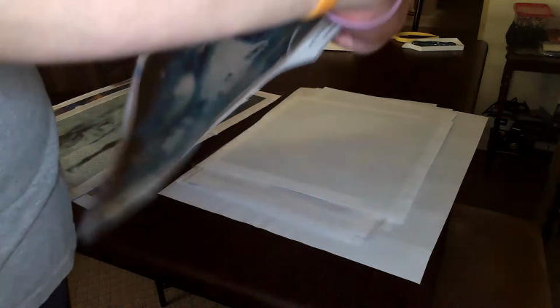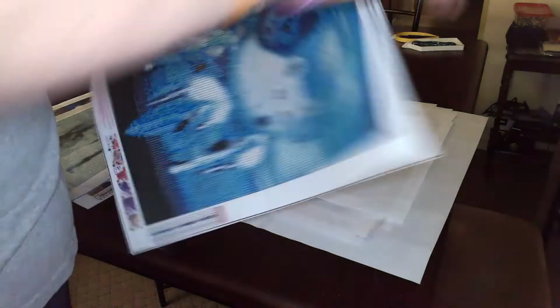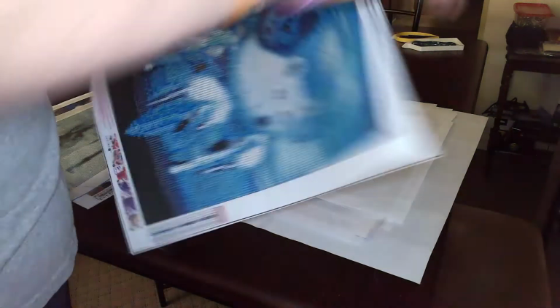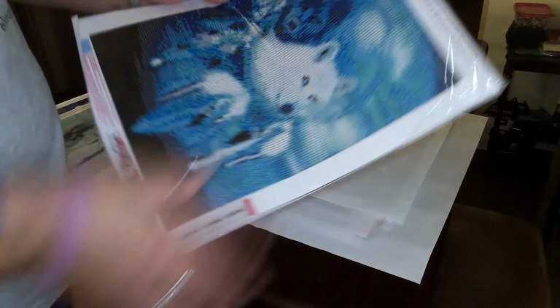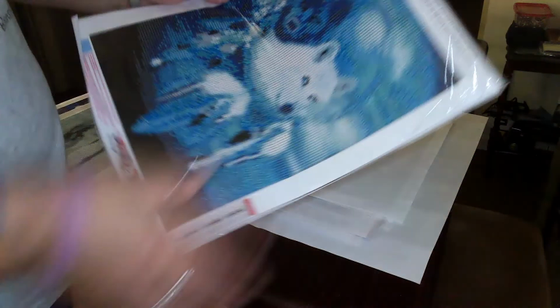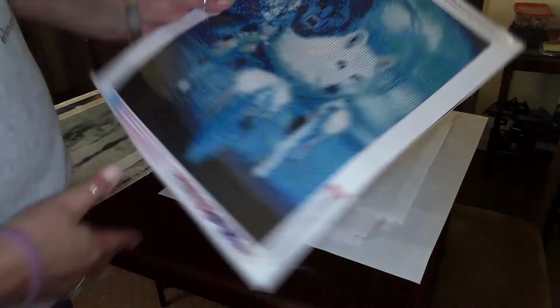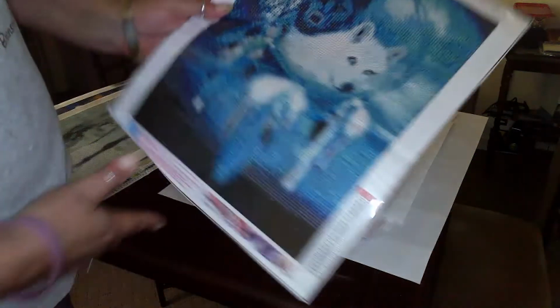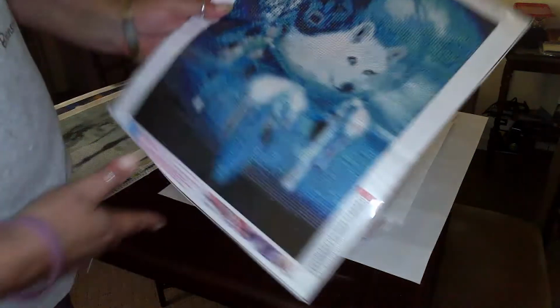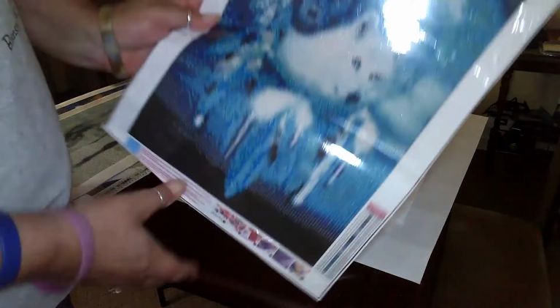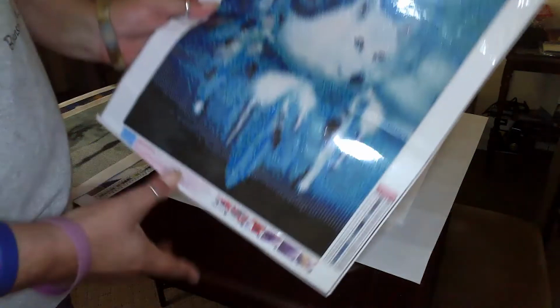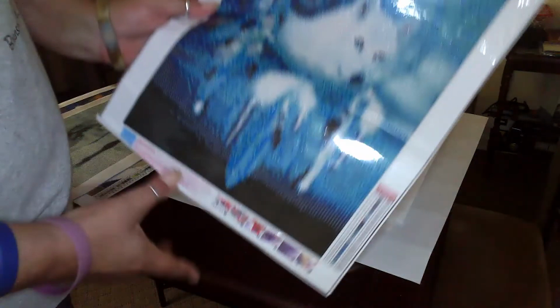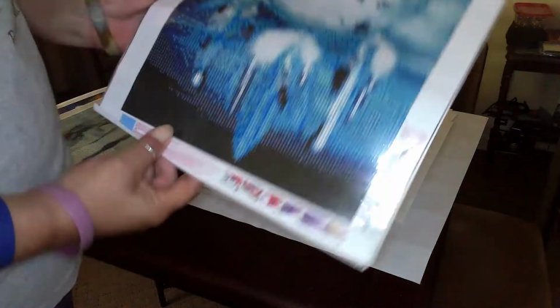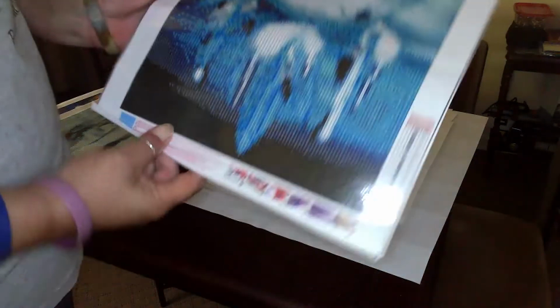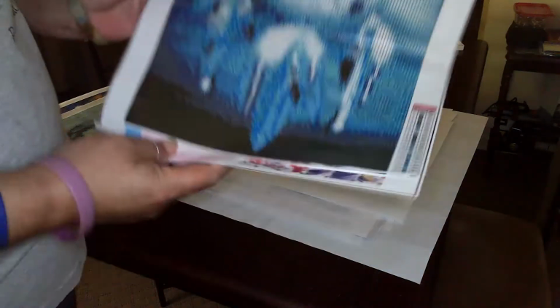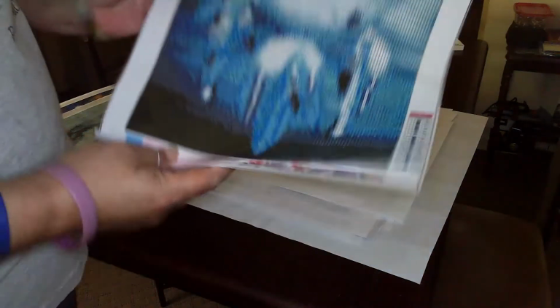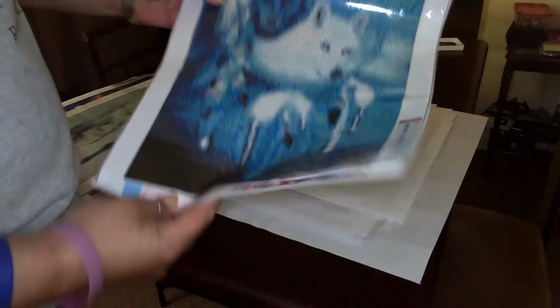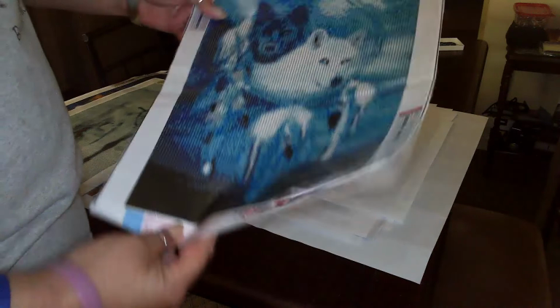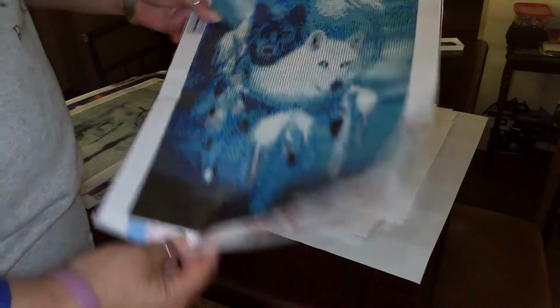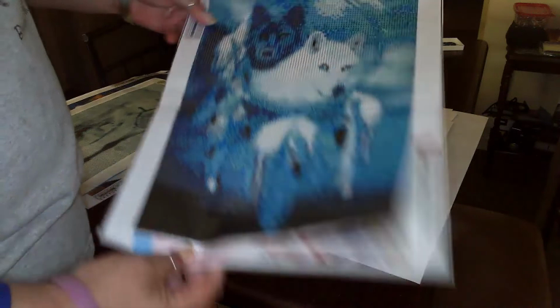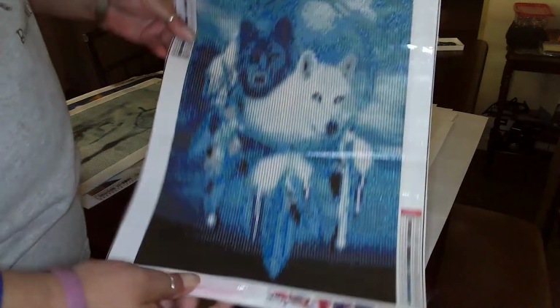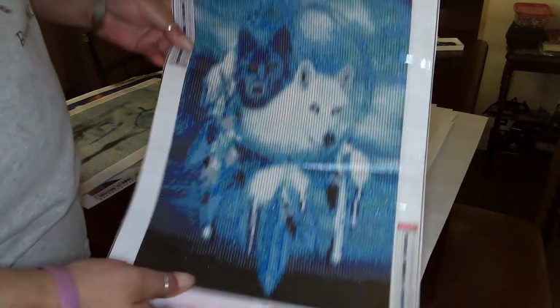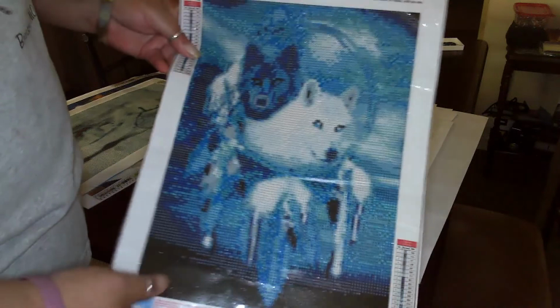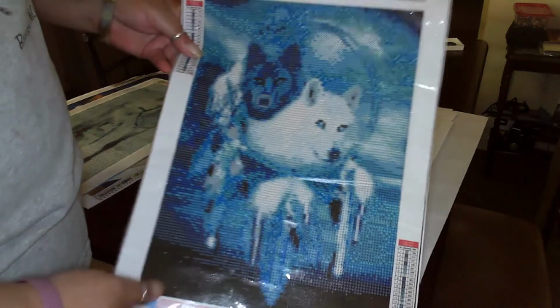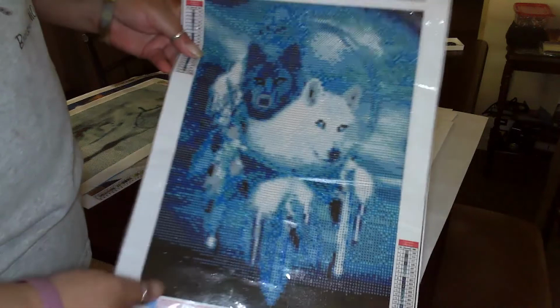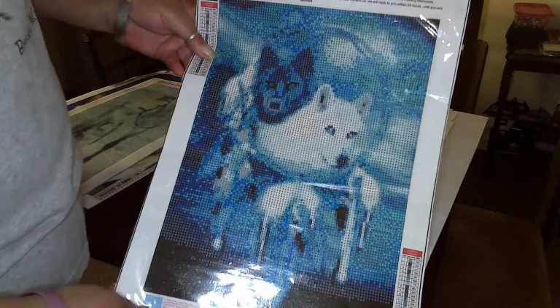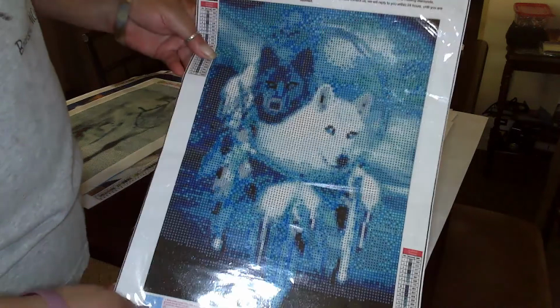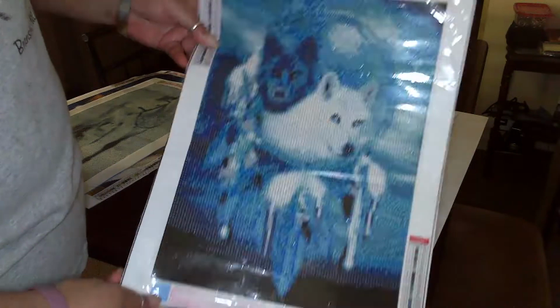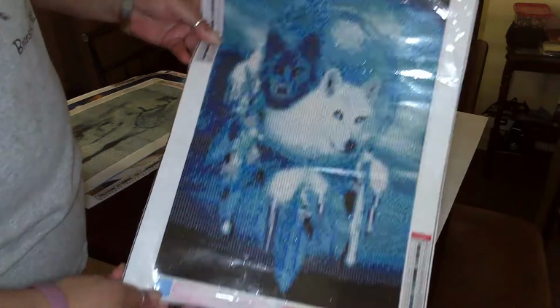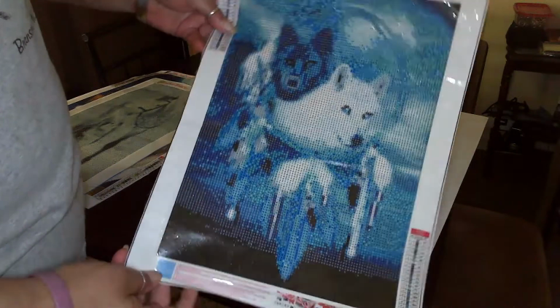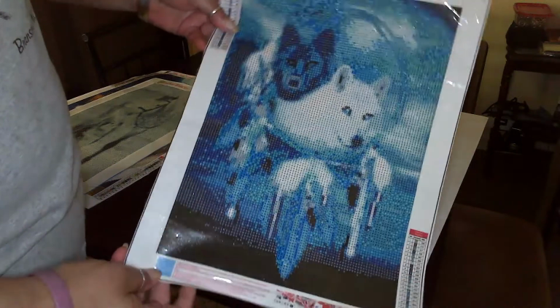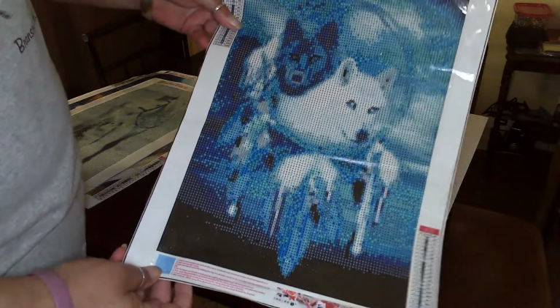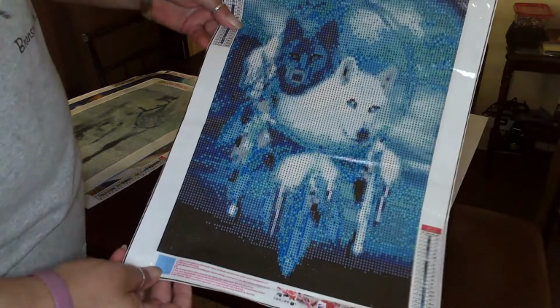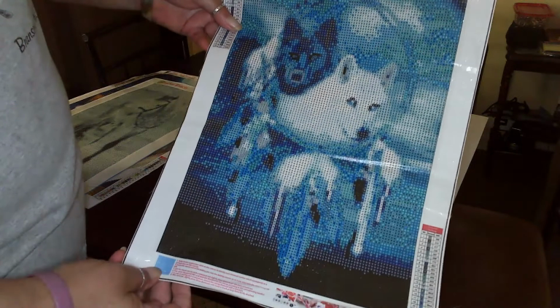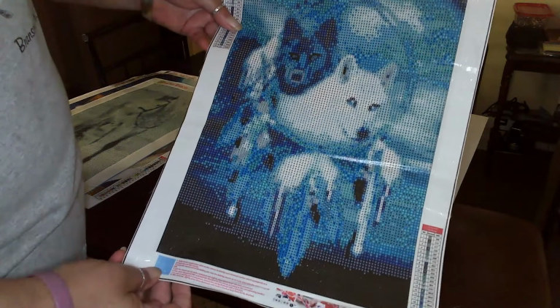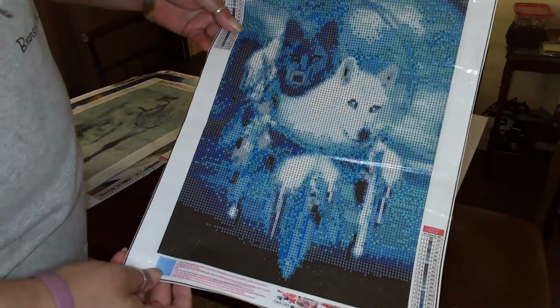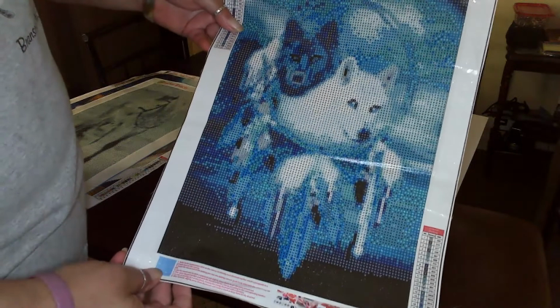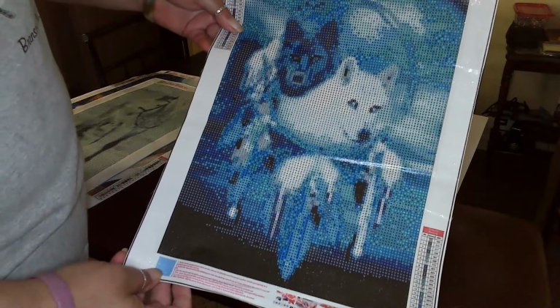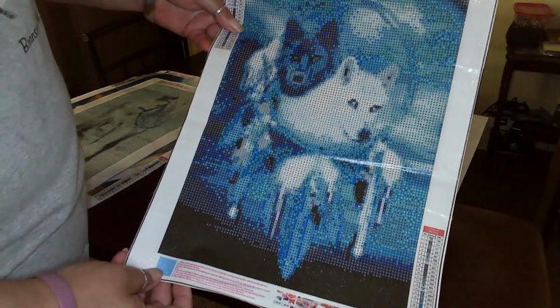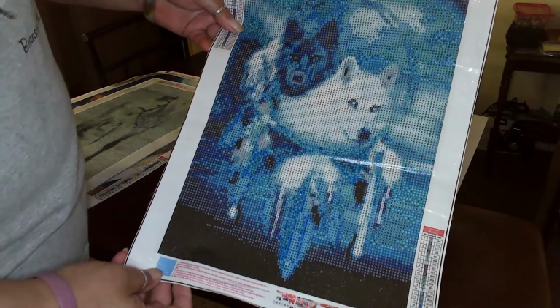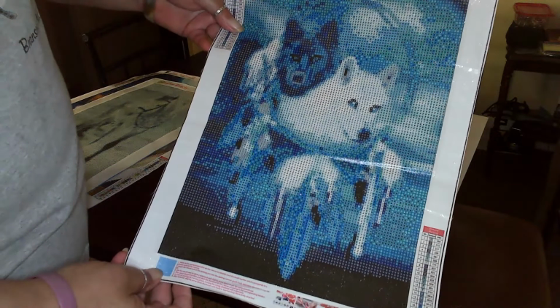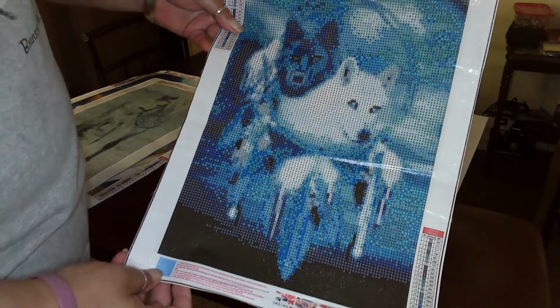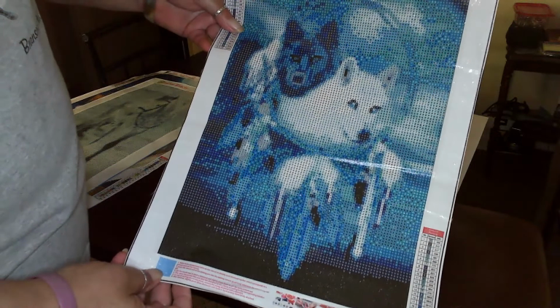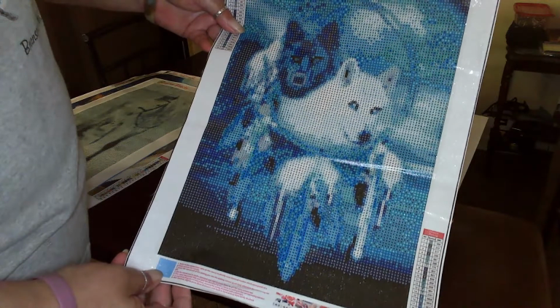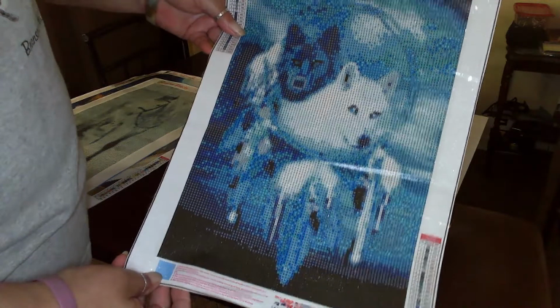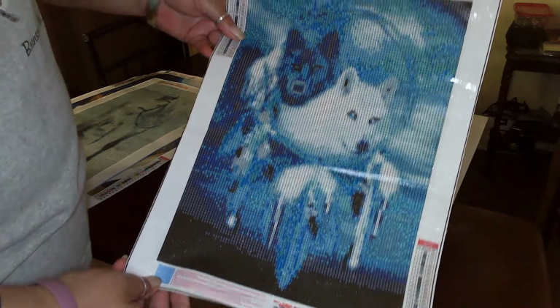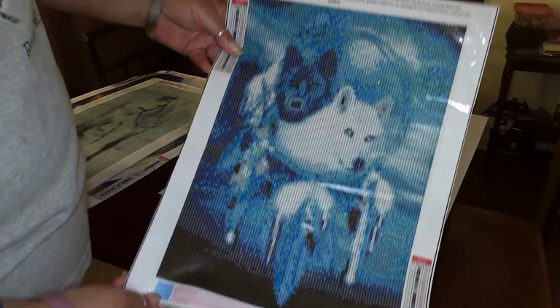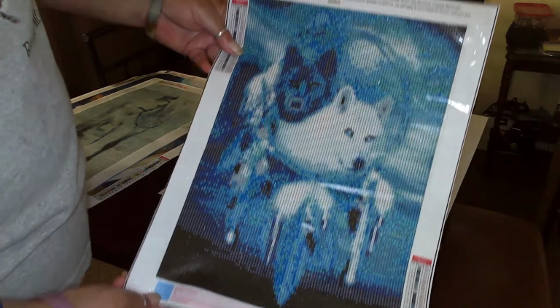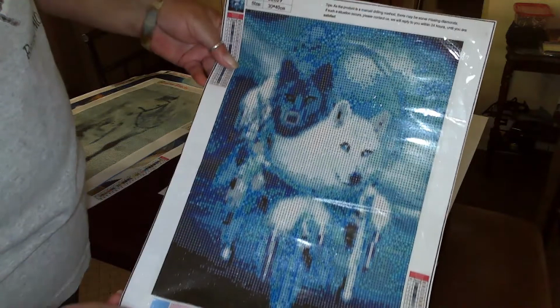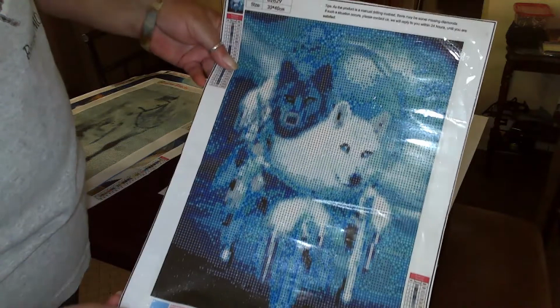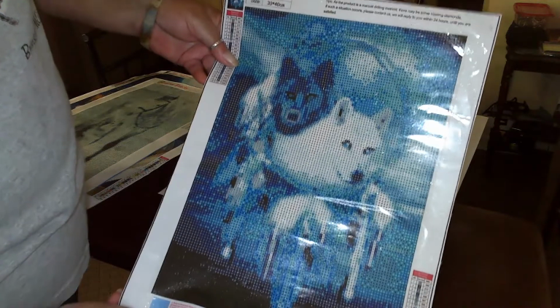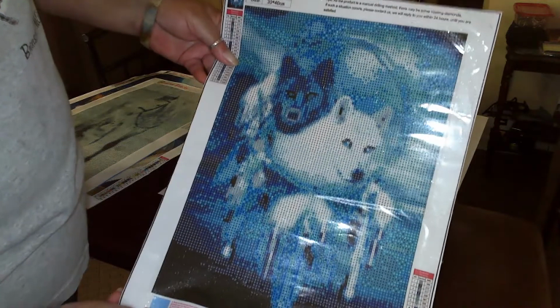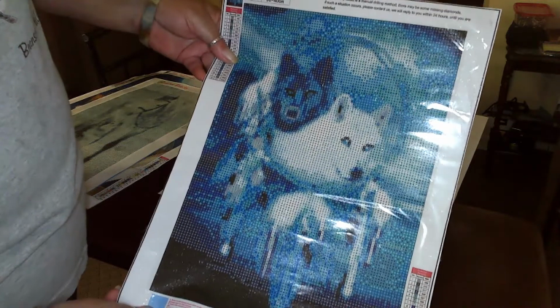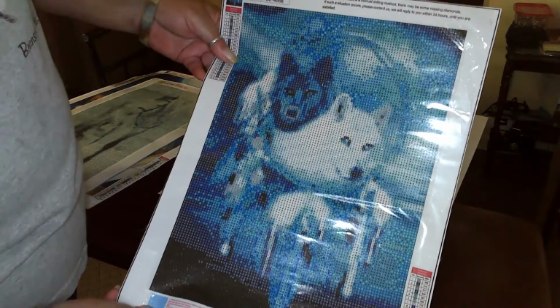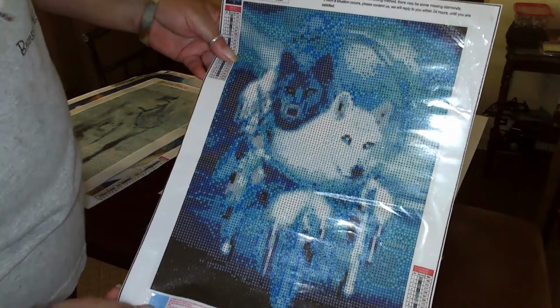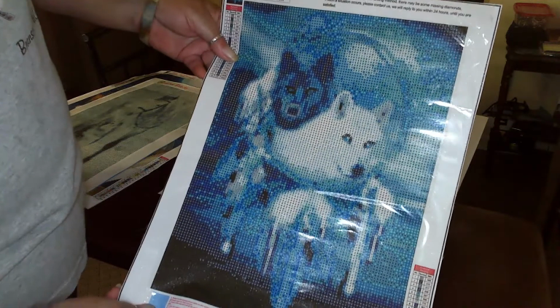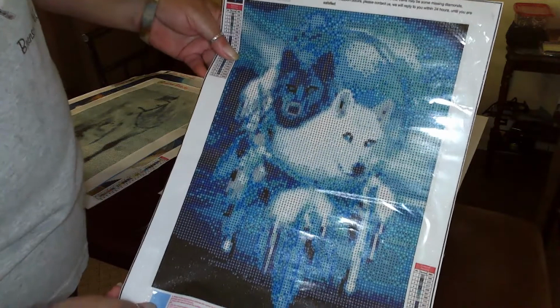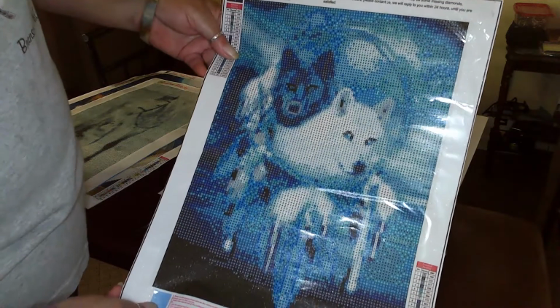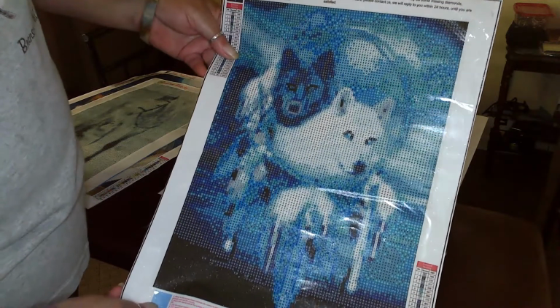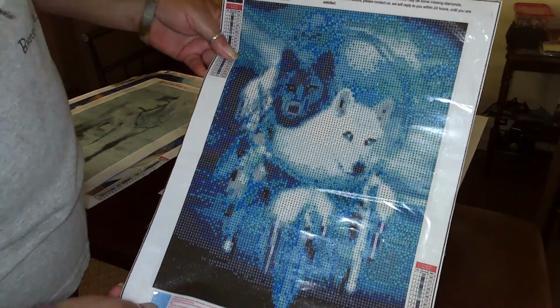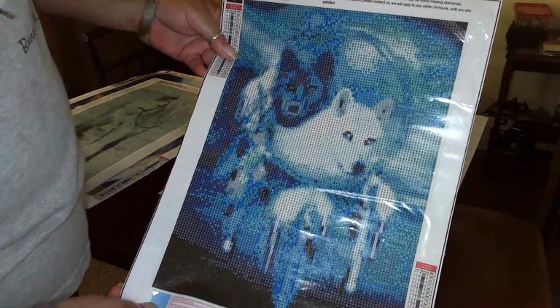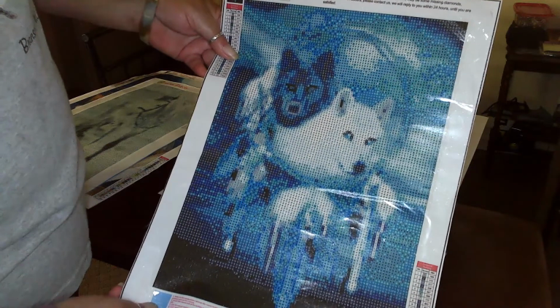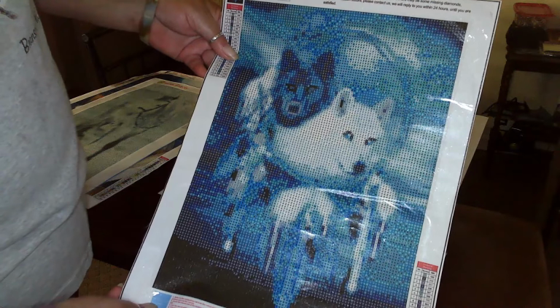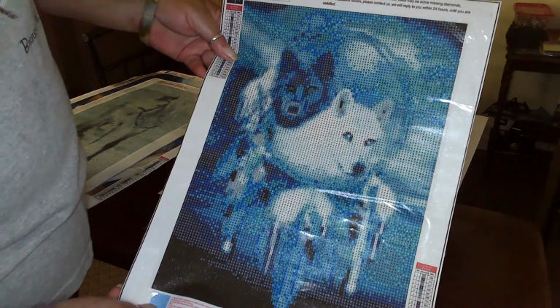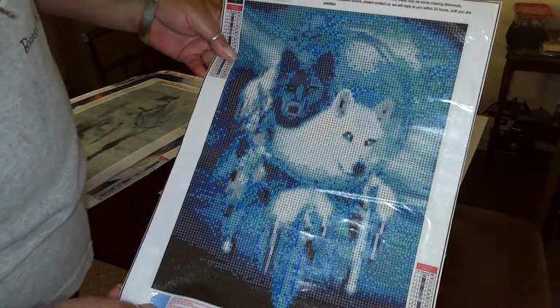This is two wolves and a dream catcher. It's also a 30 by 40.